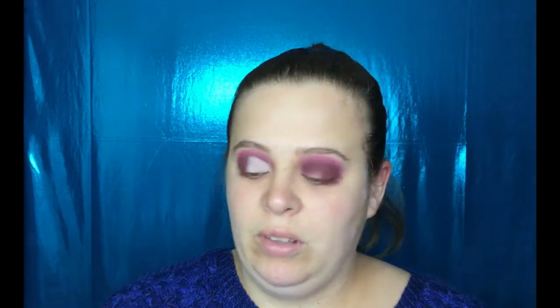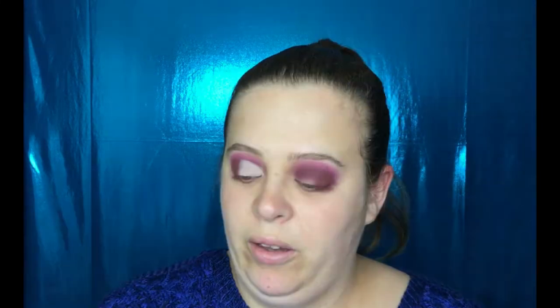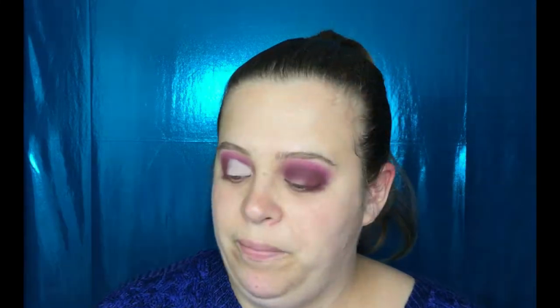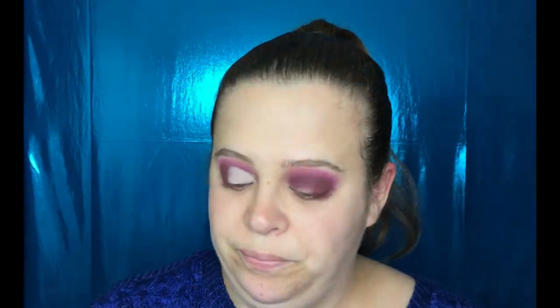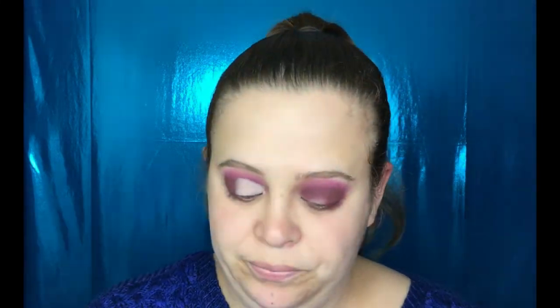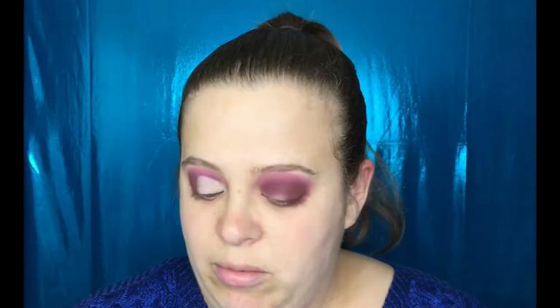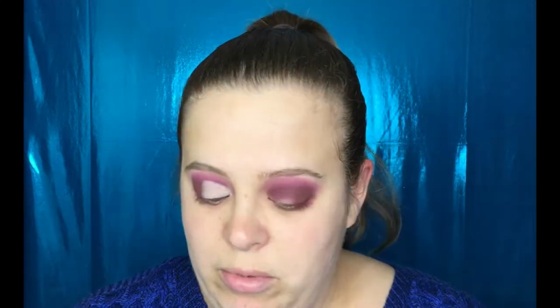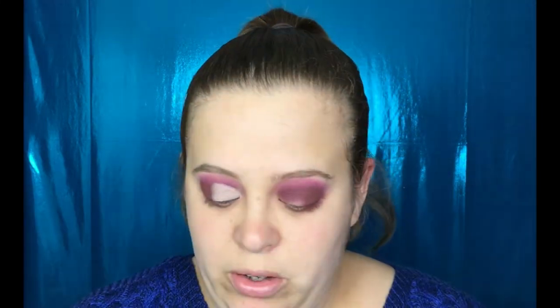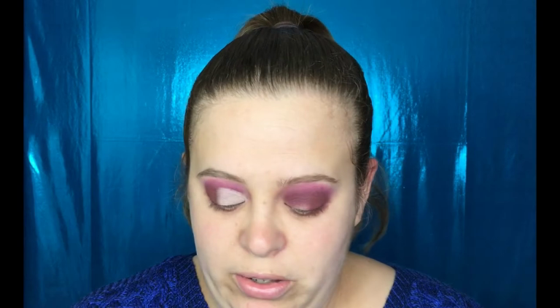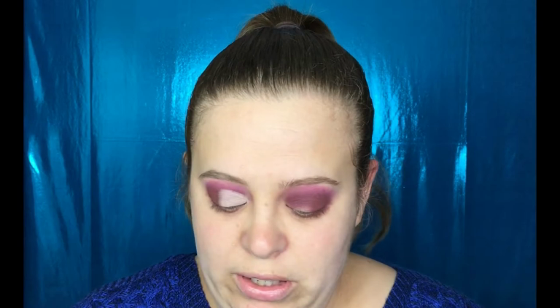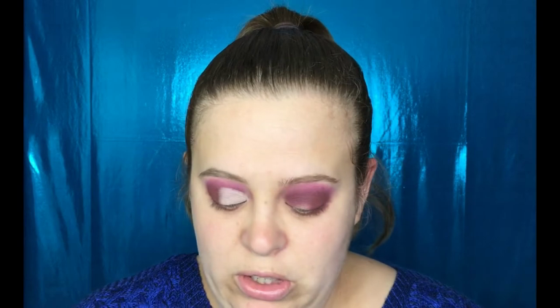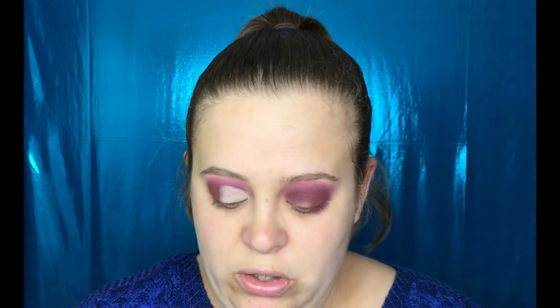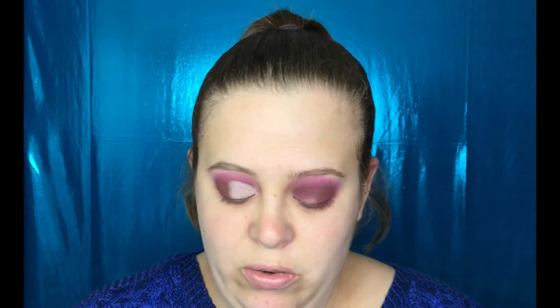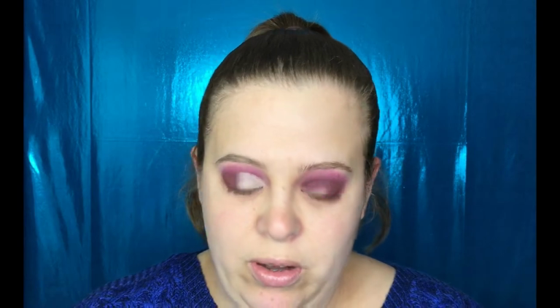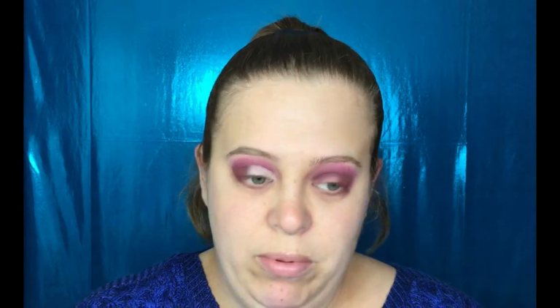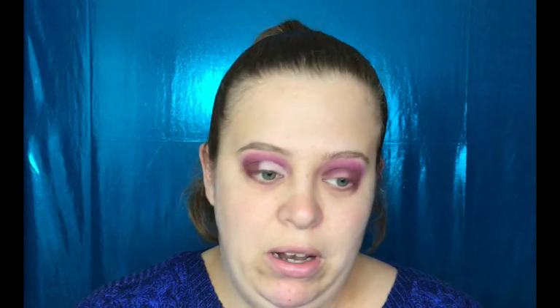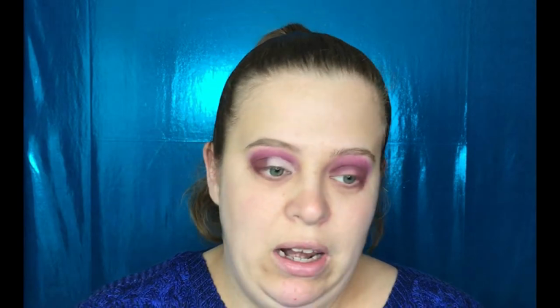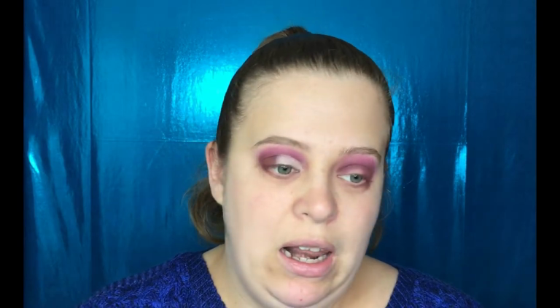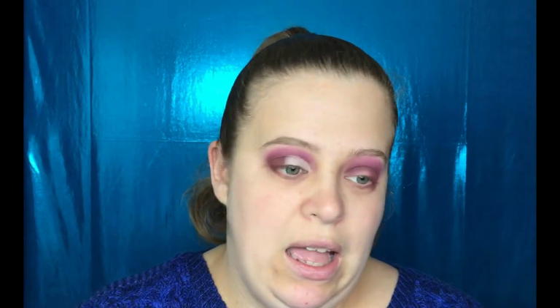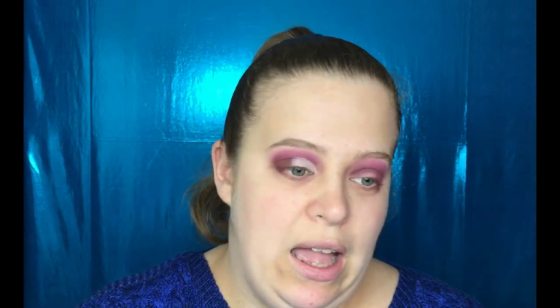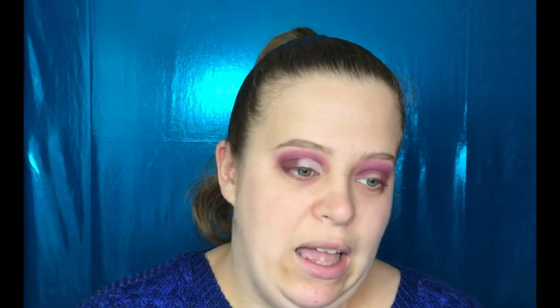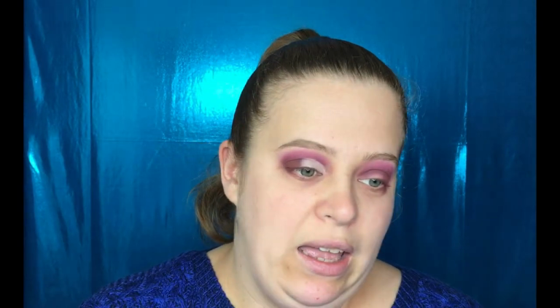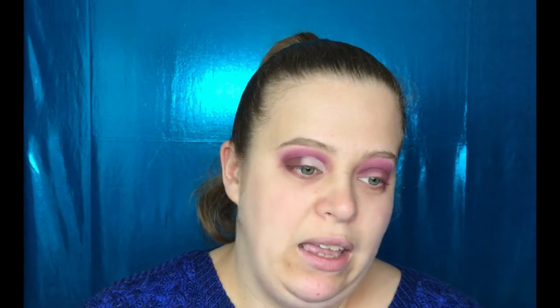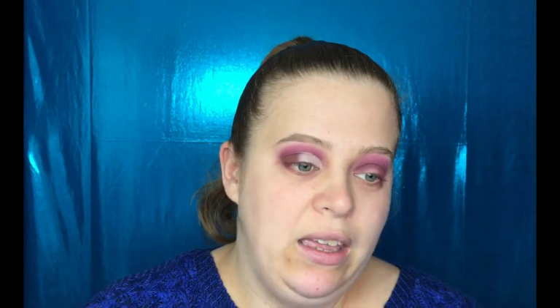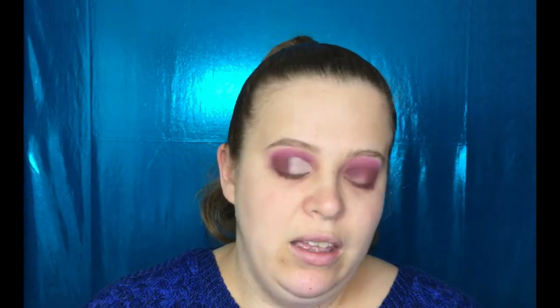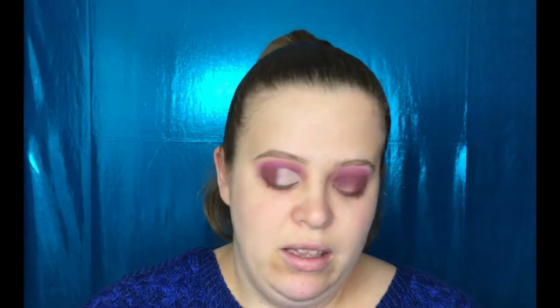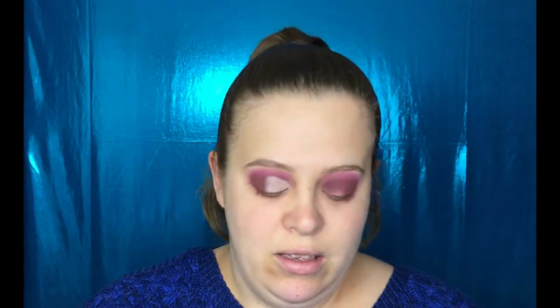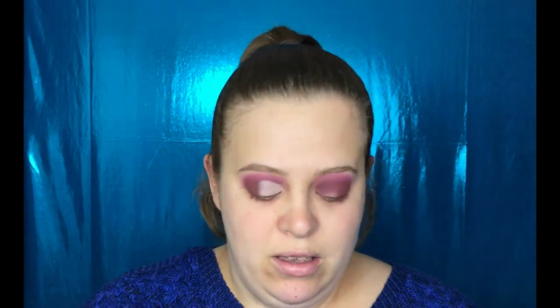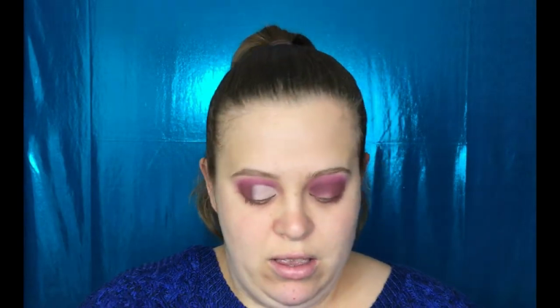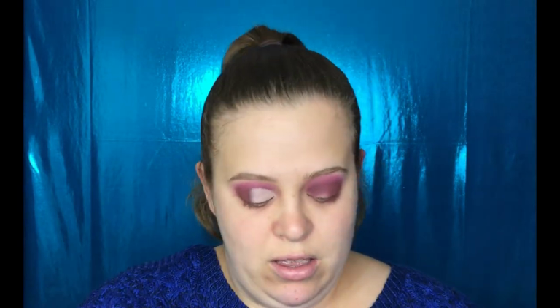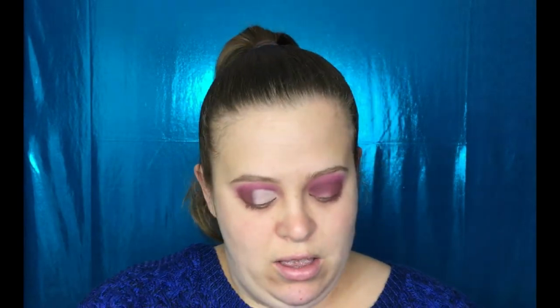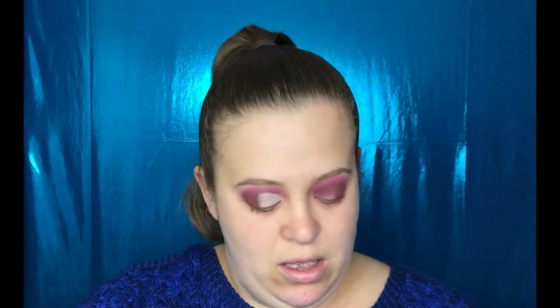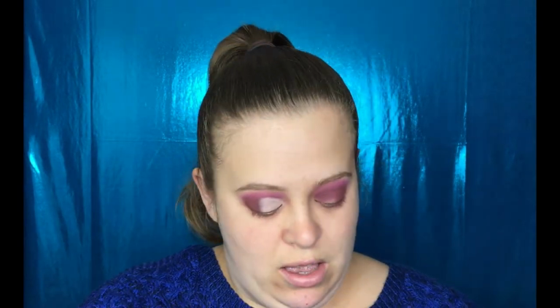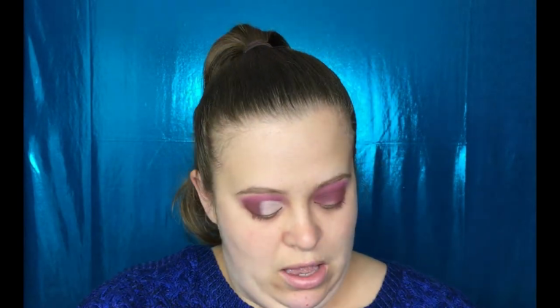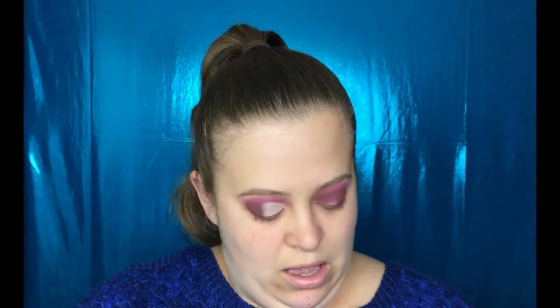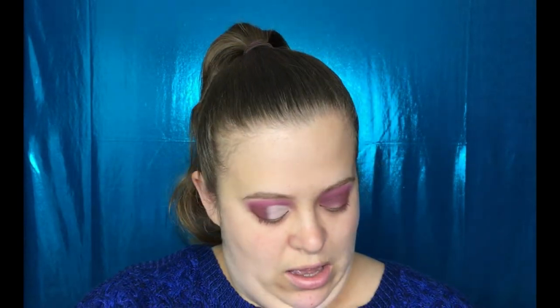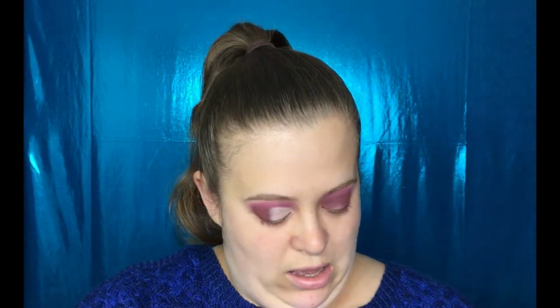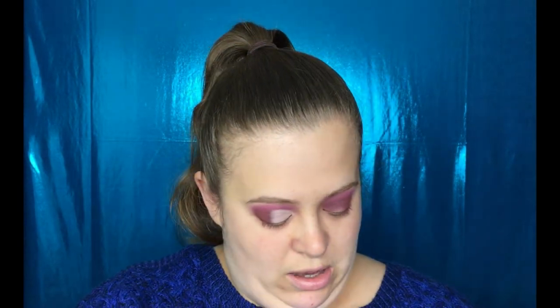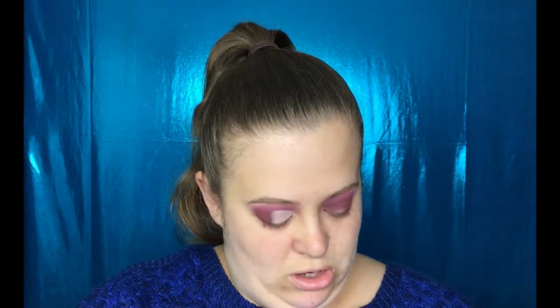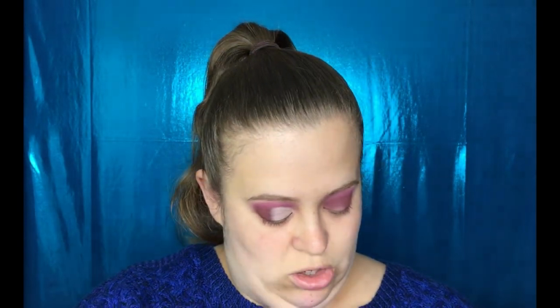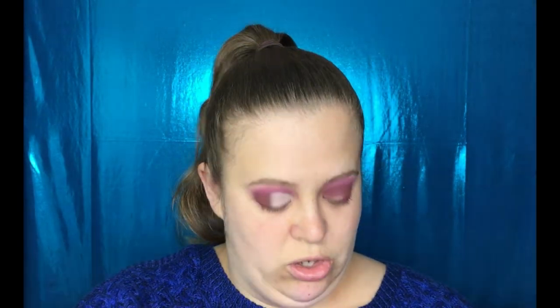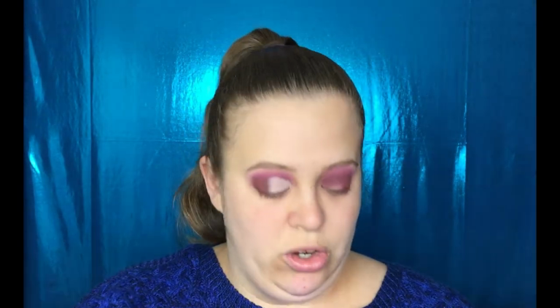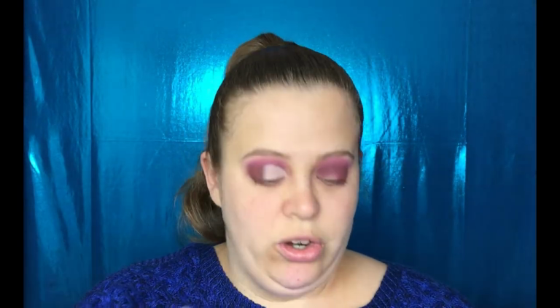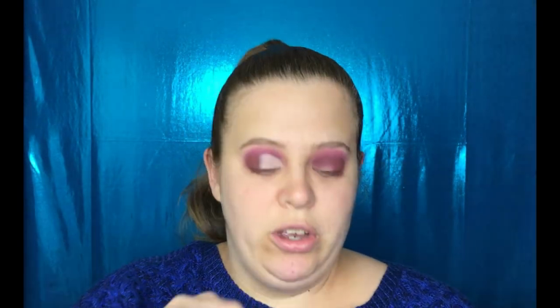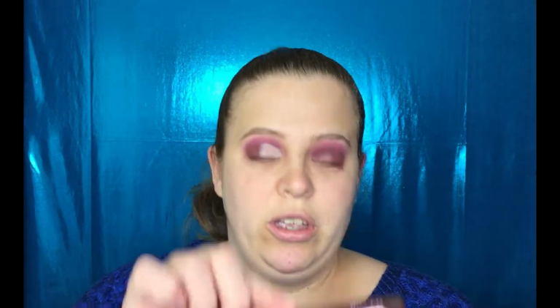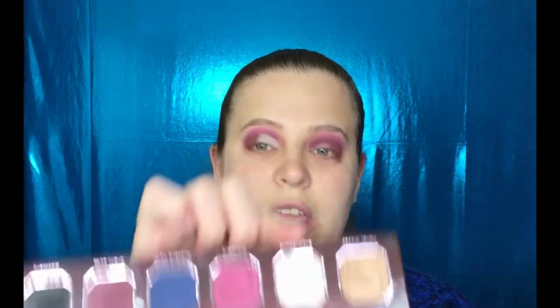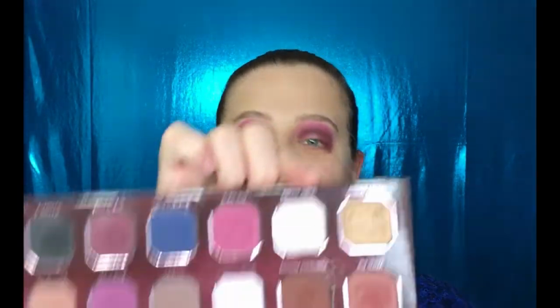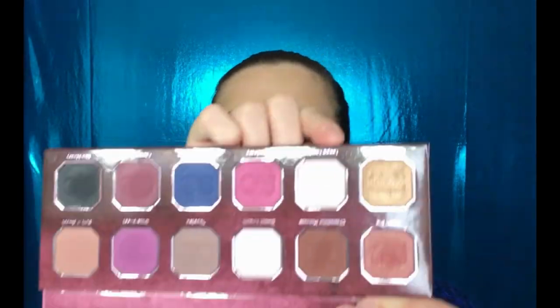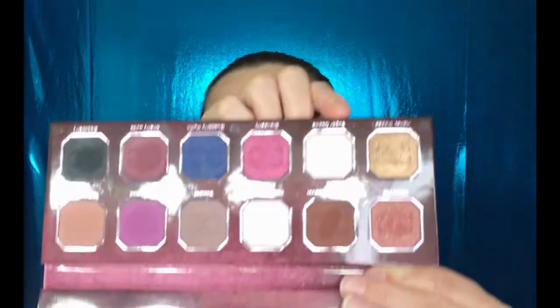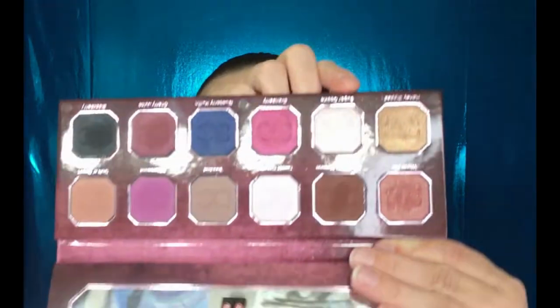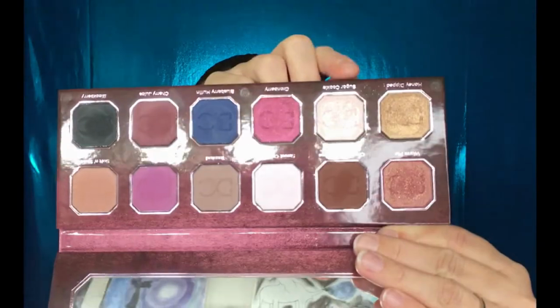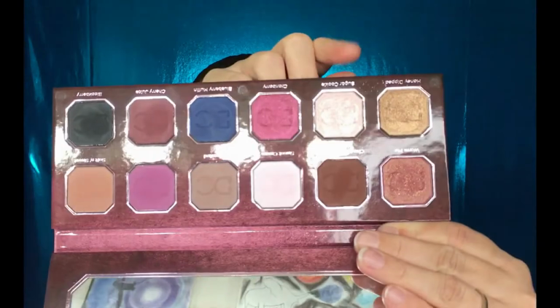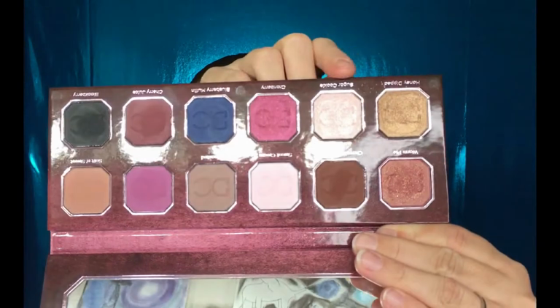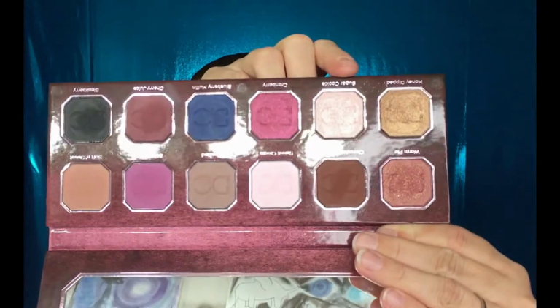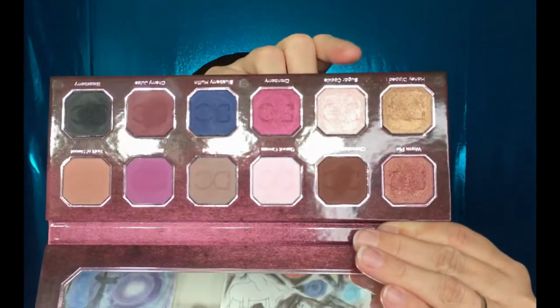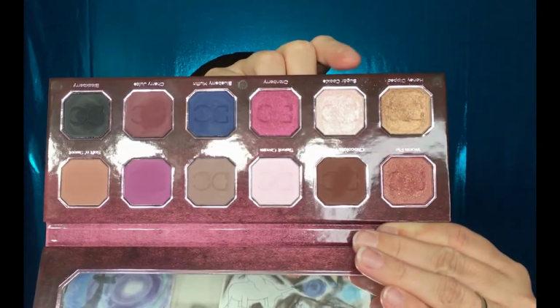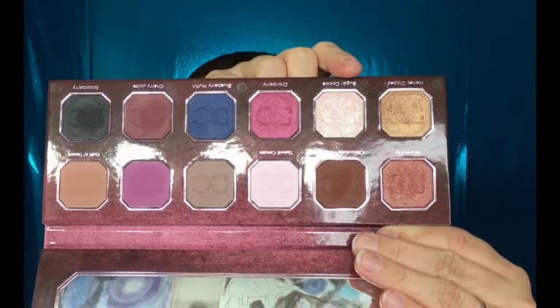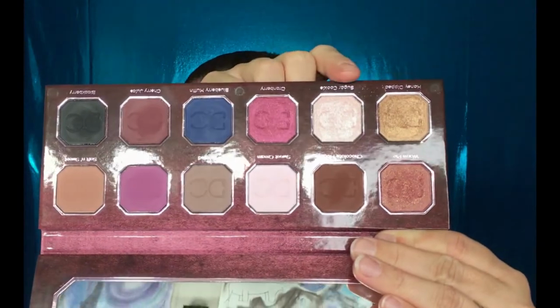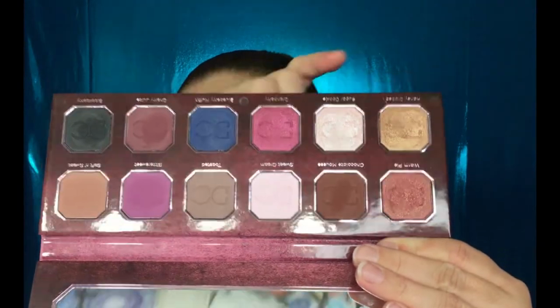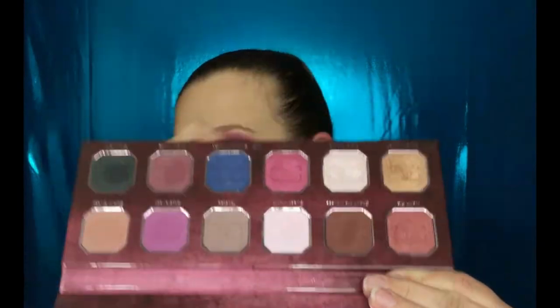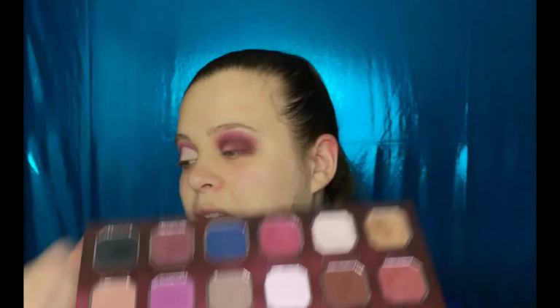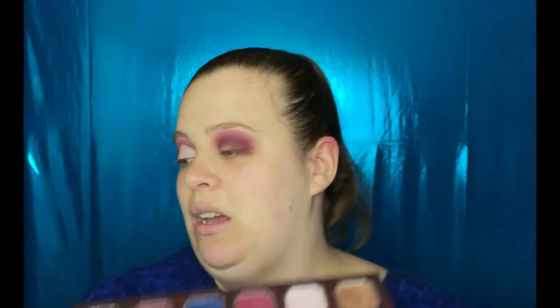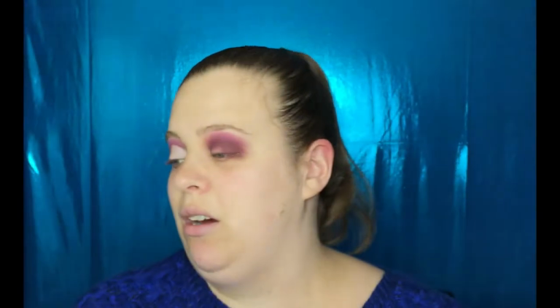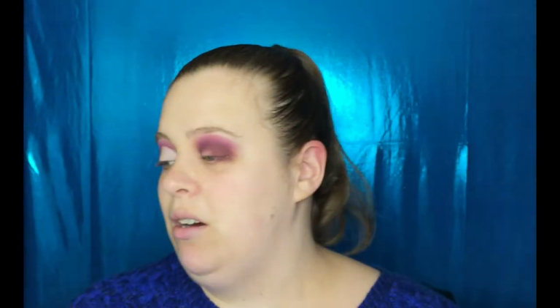I'm going to apply Sugar Cookie, which is this one right here.